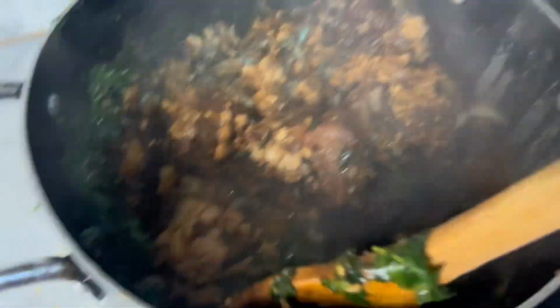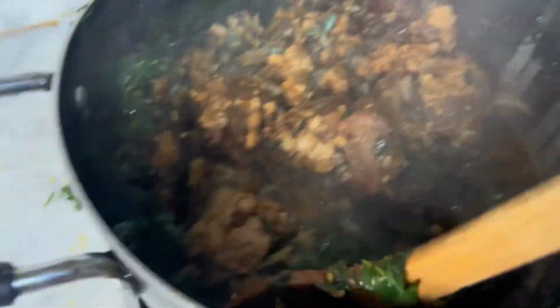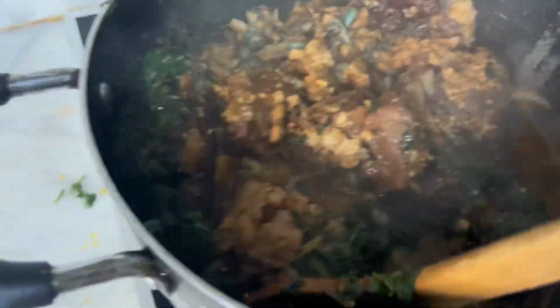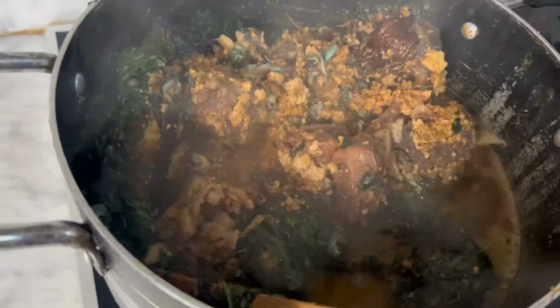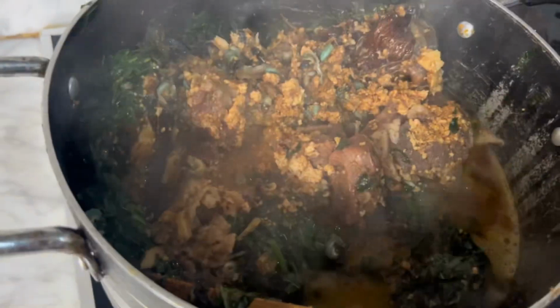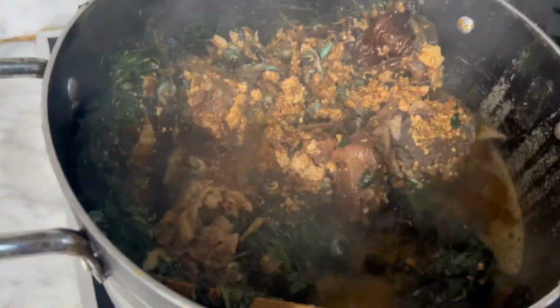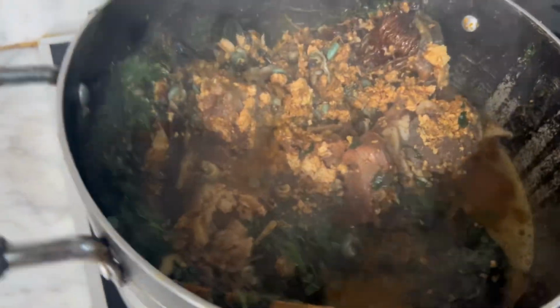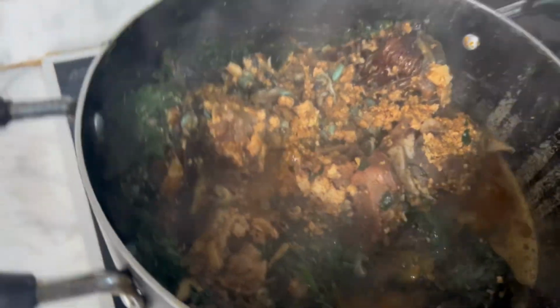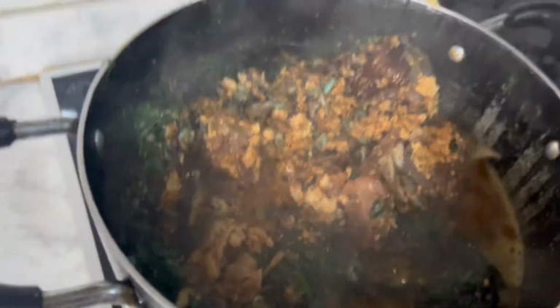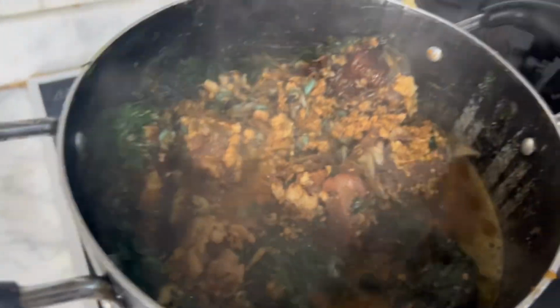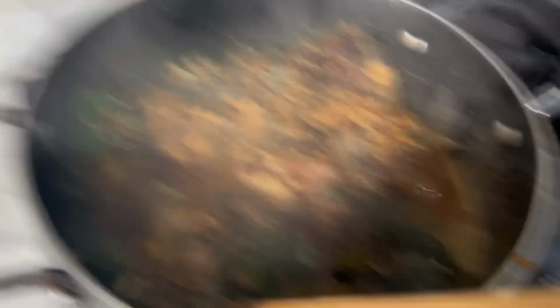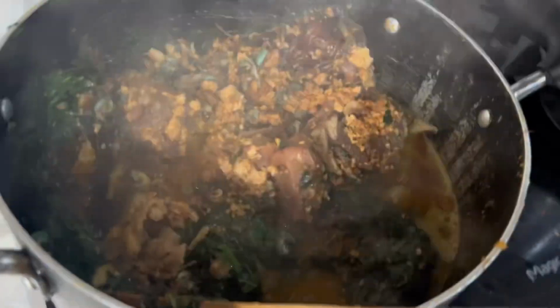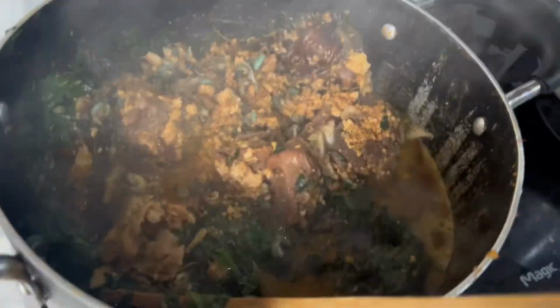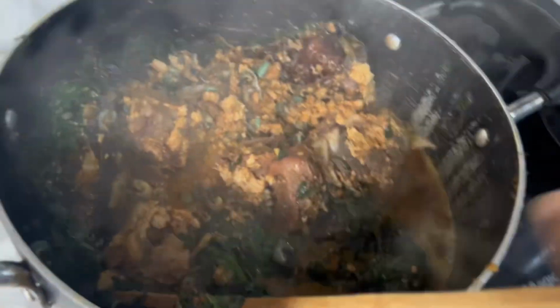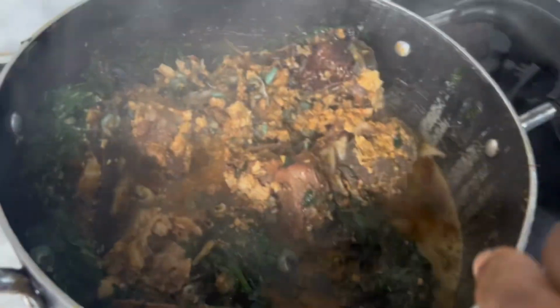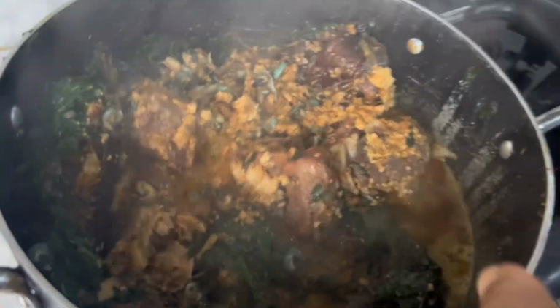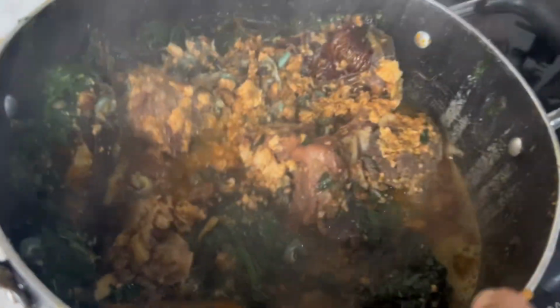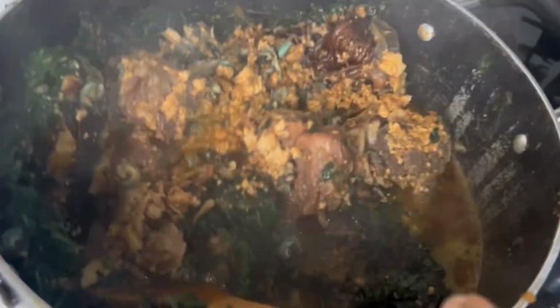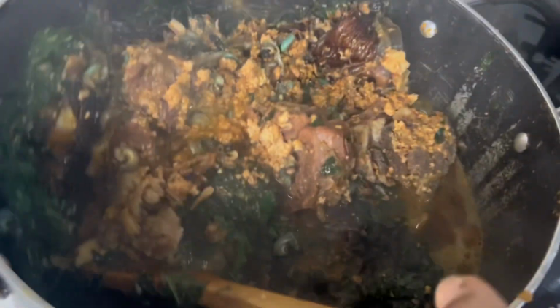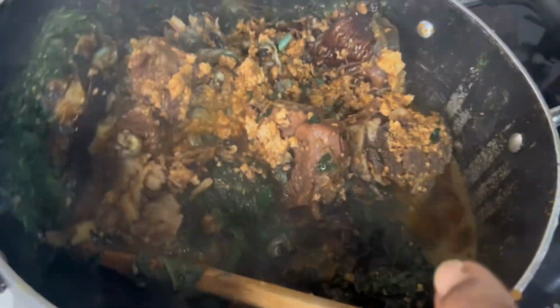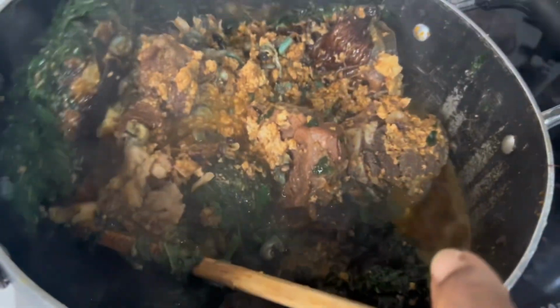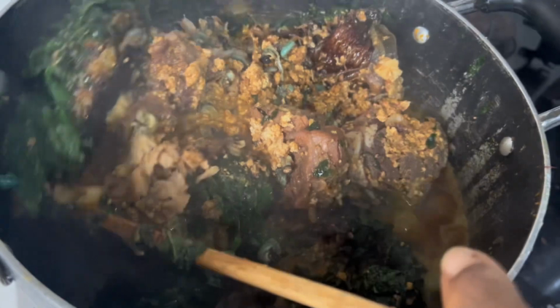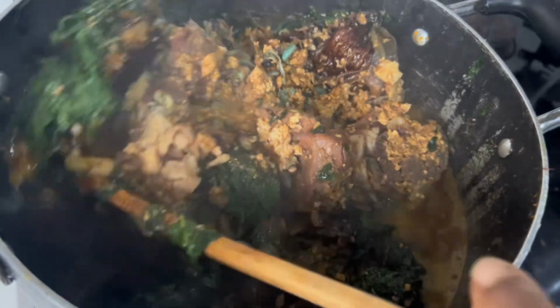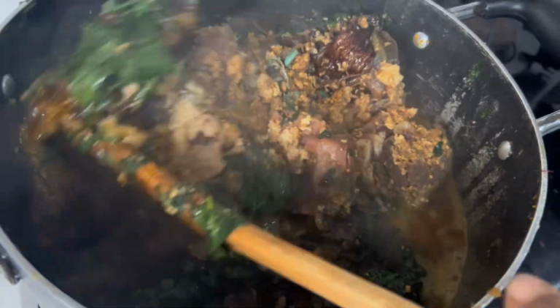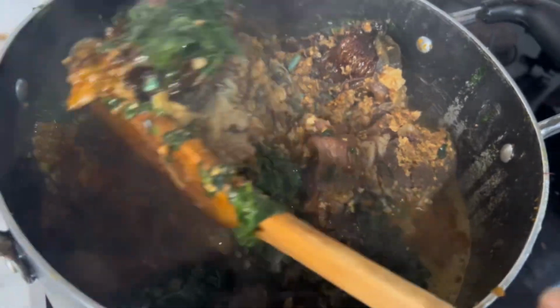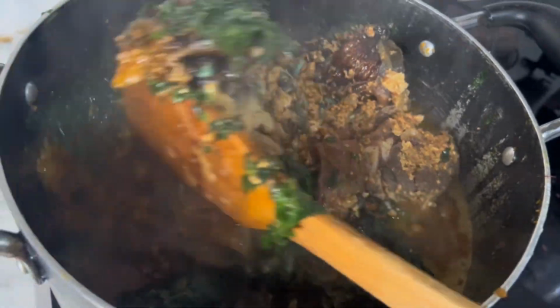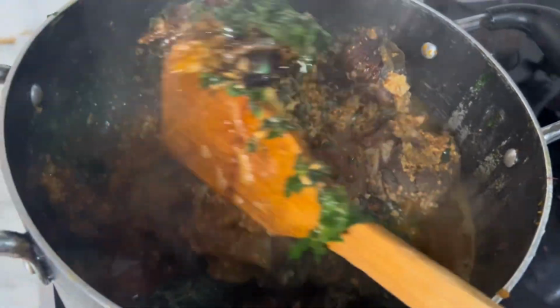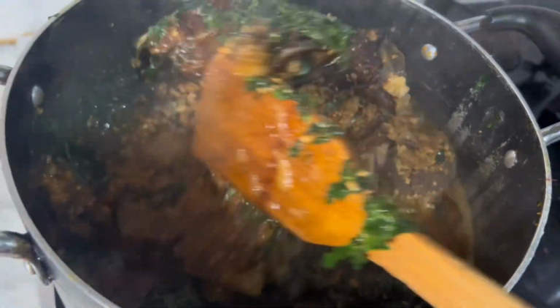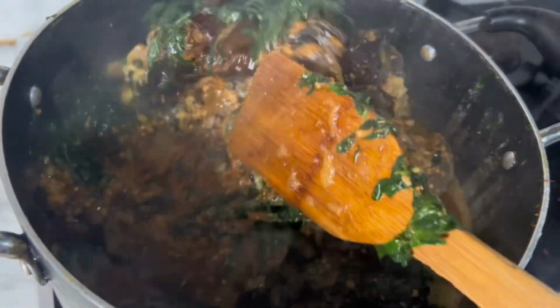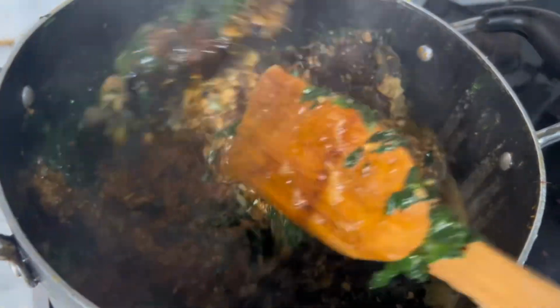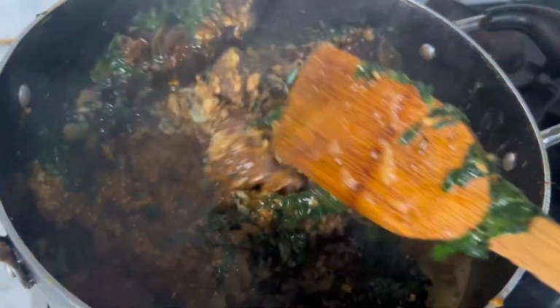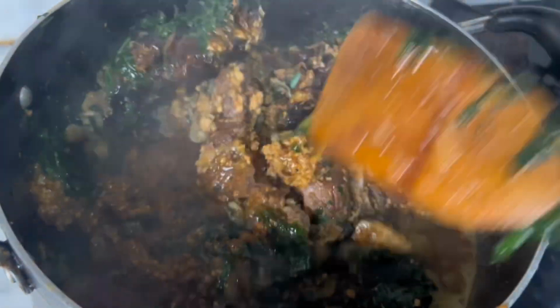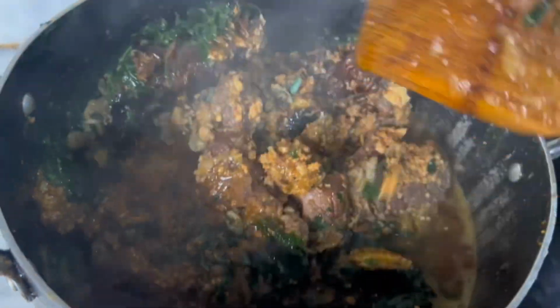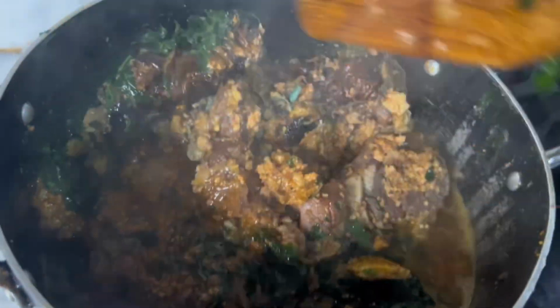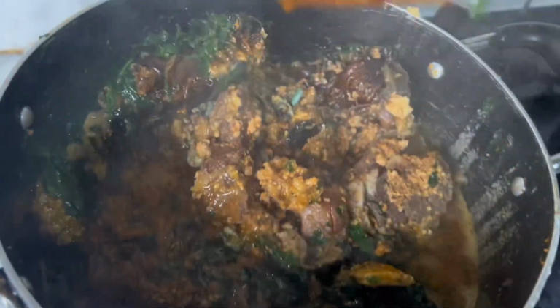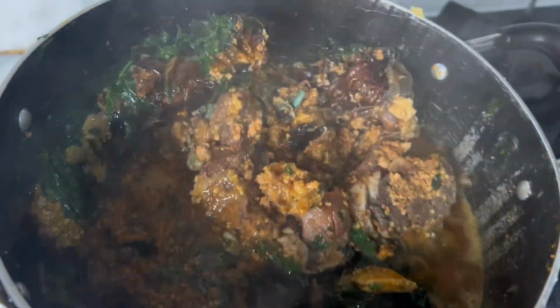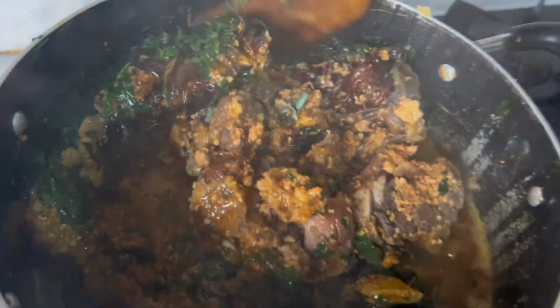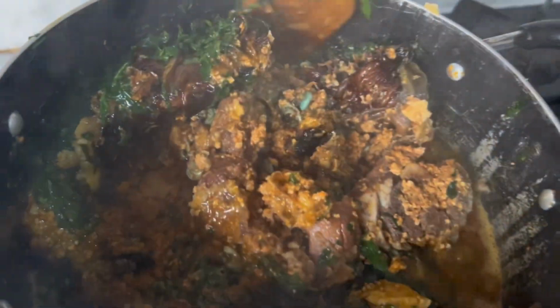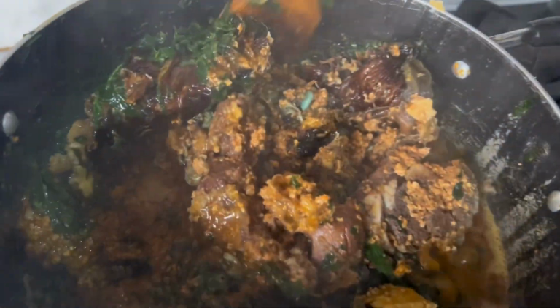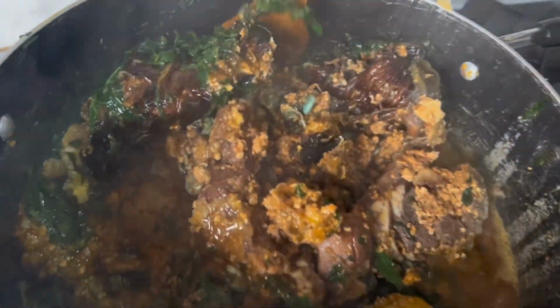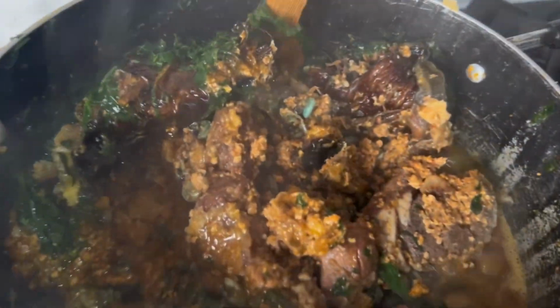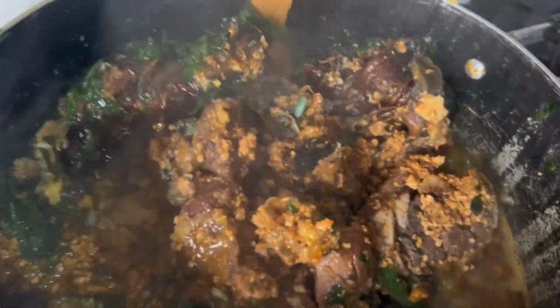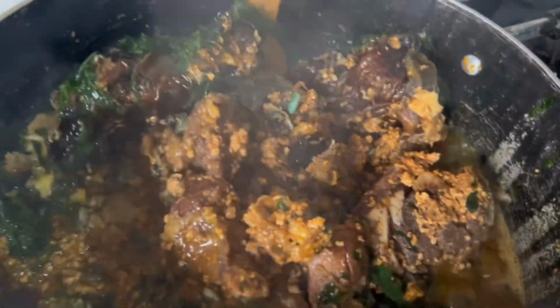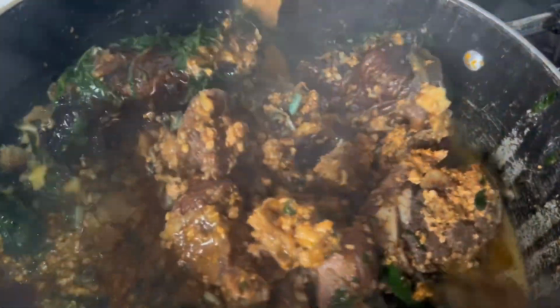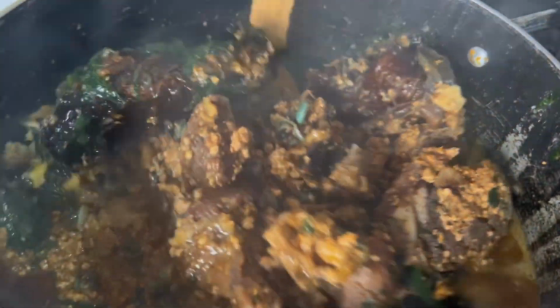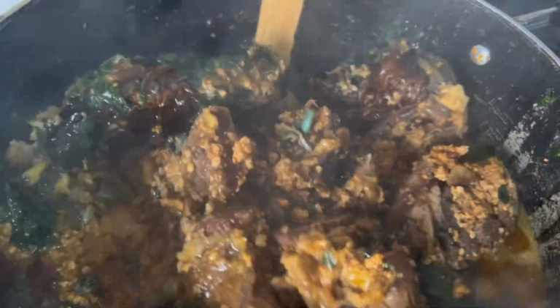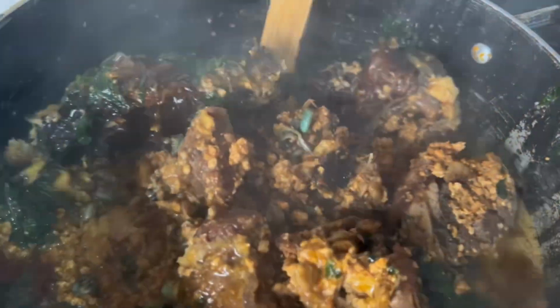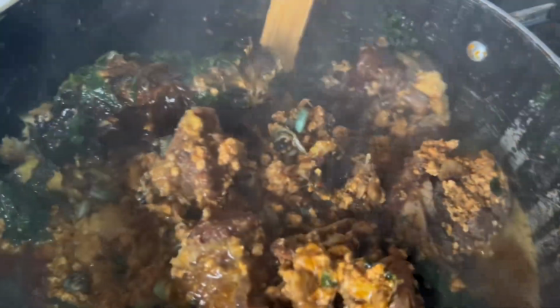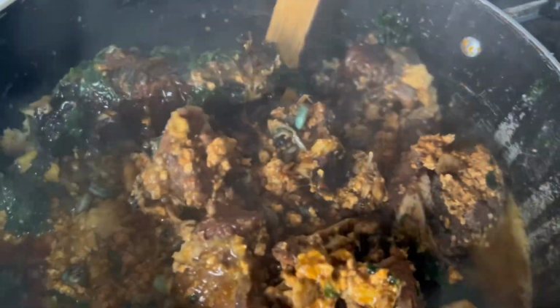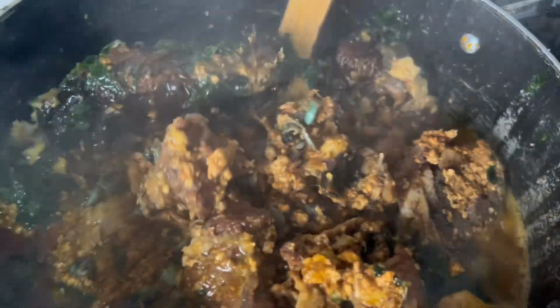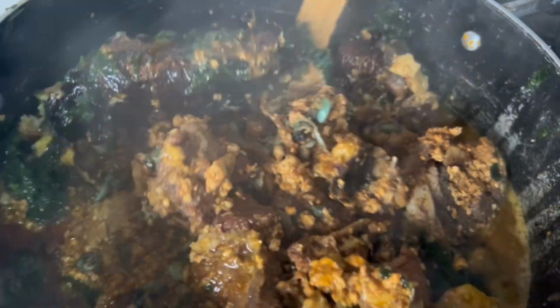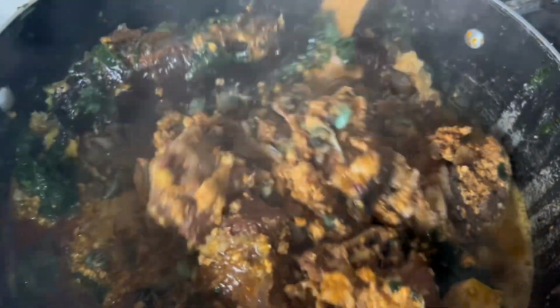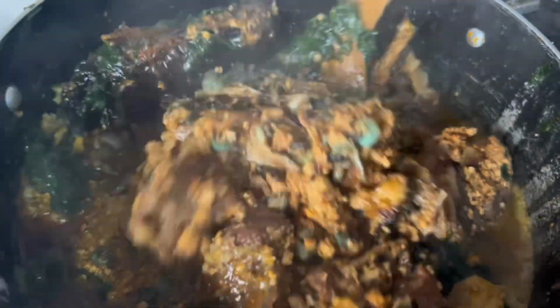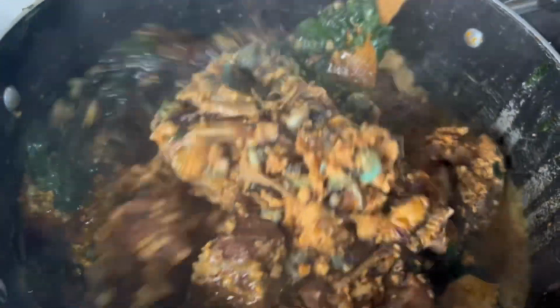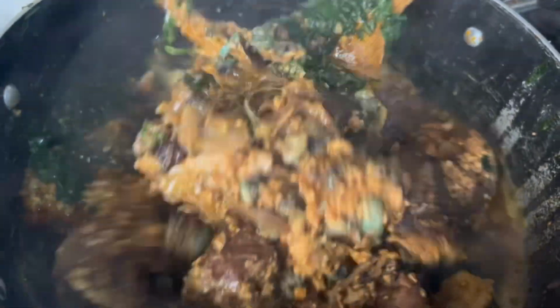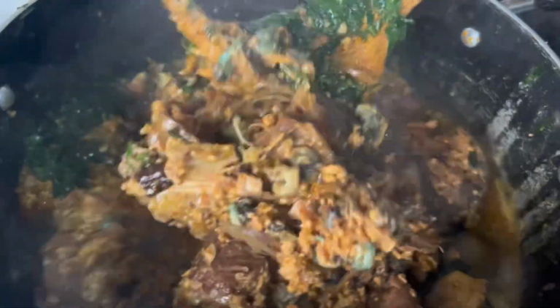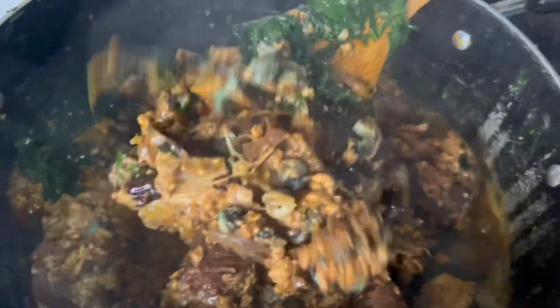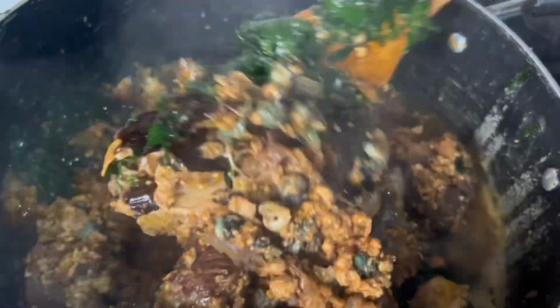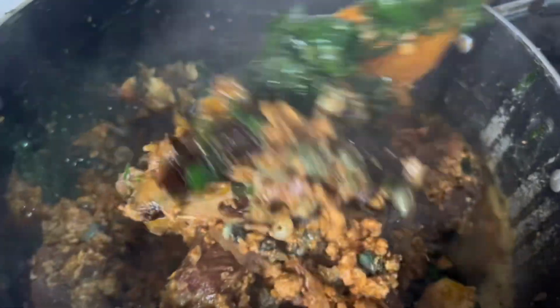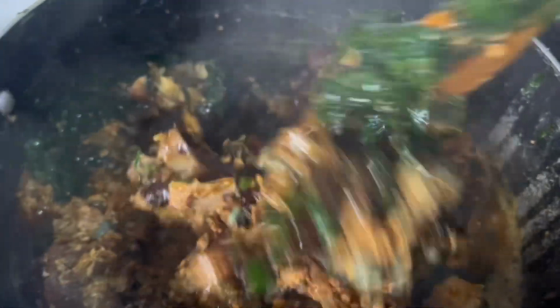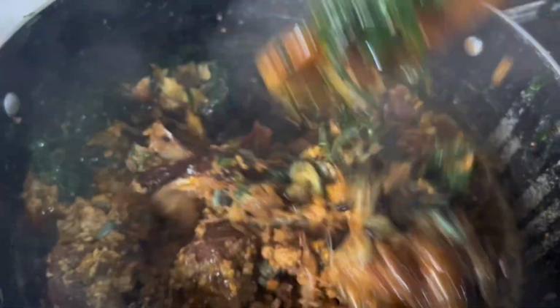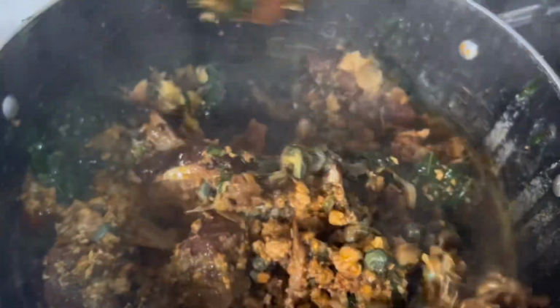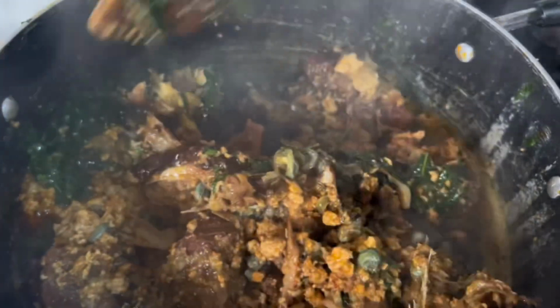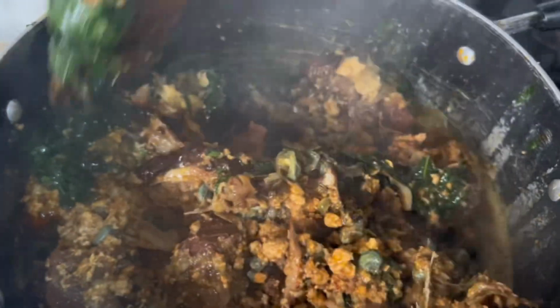At this point the food is ready — there's nothing more to add. It's just to give it a proper time to stay so that everything can mix together well.